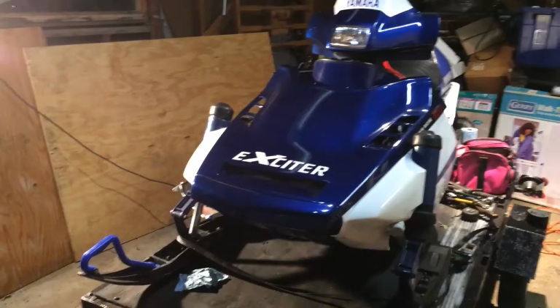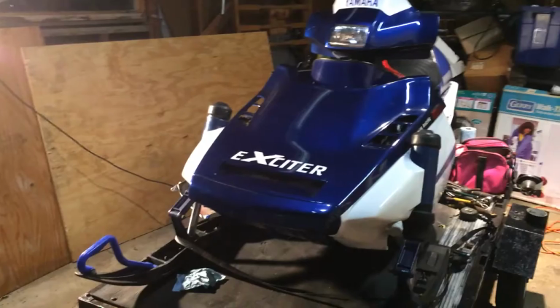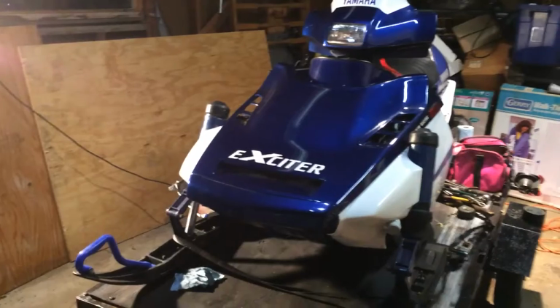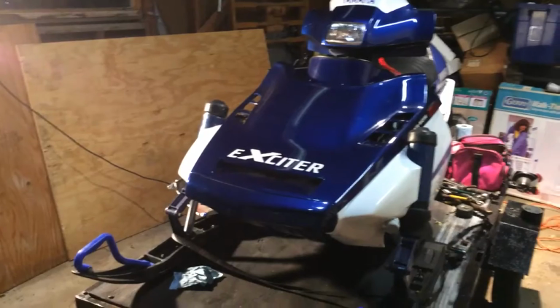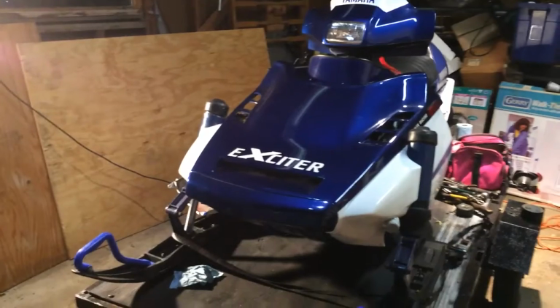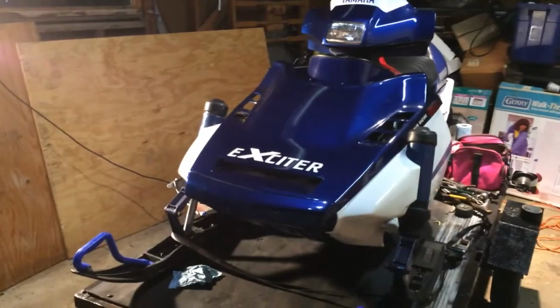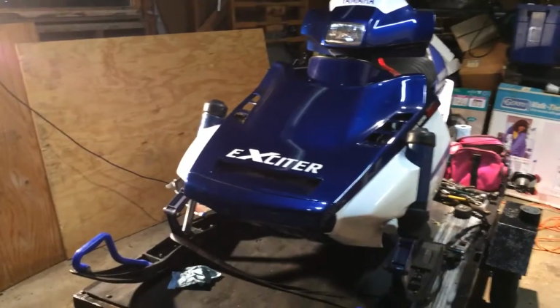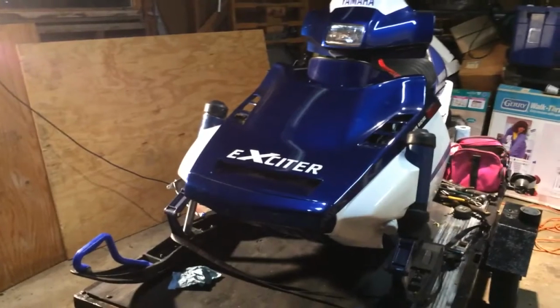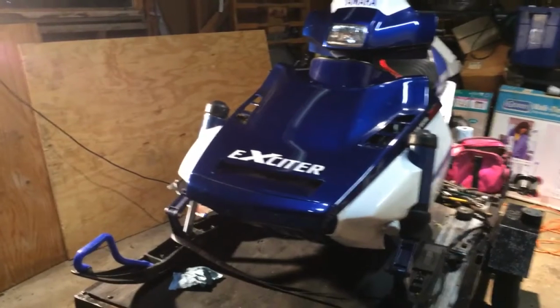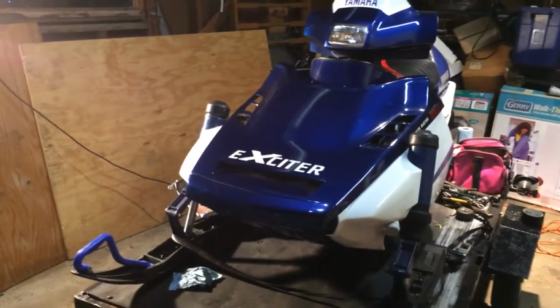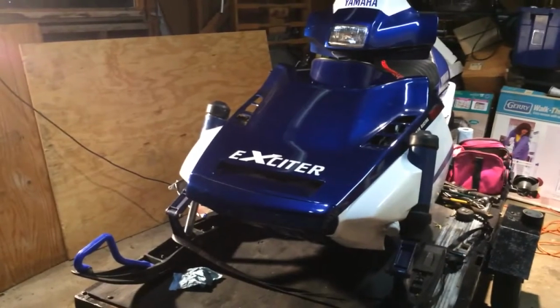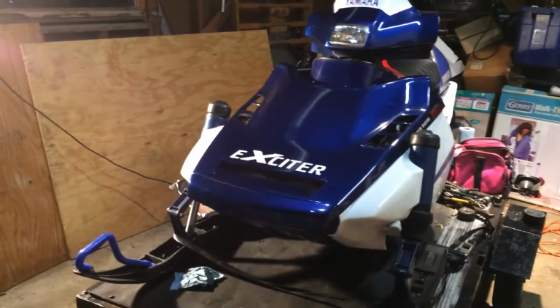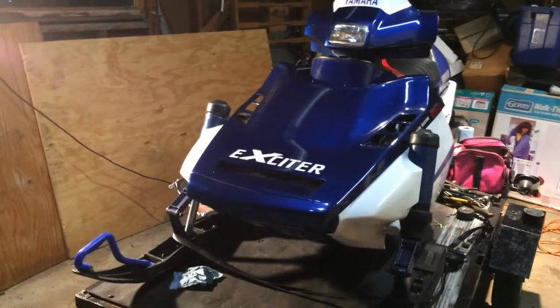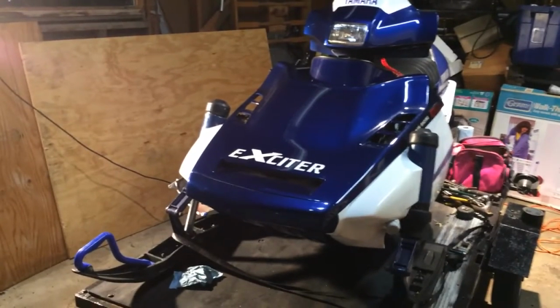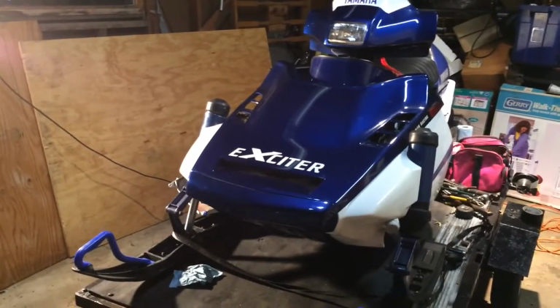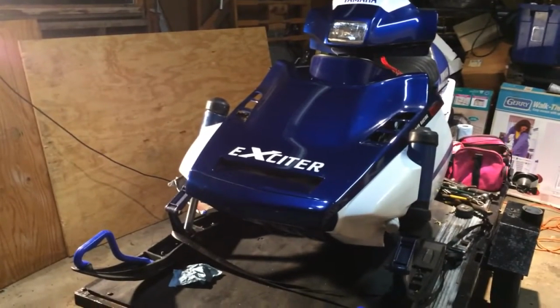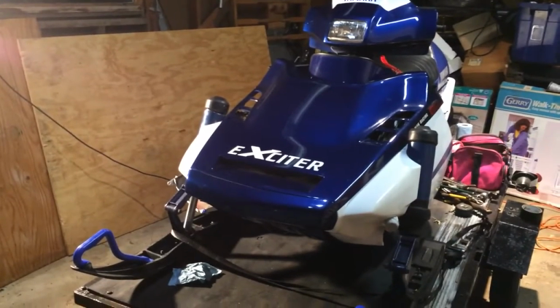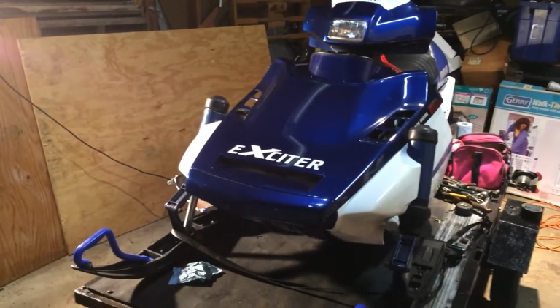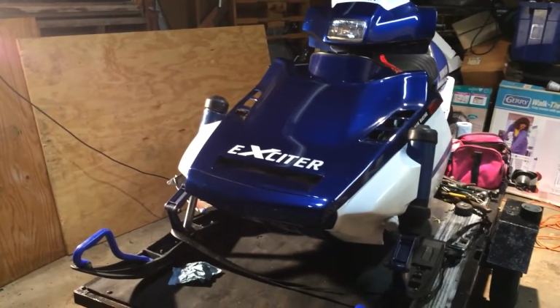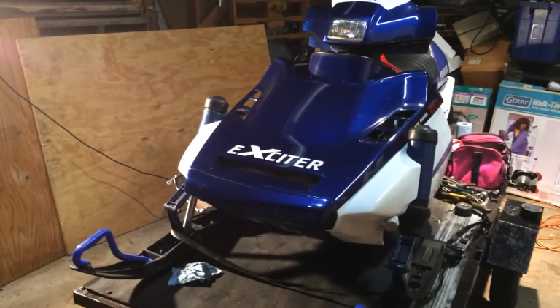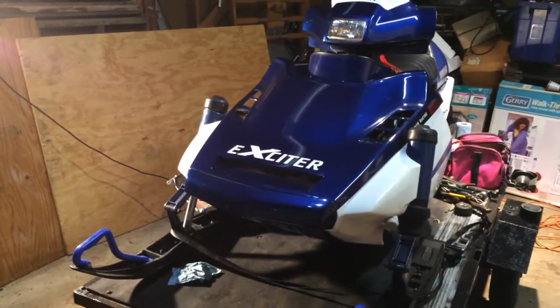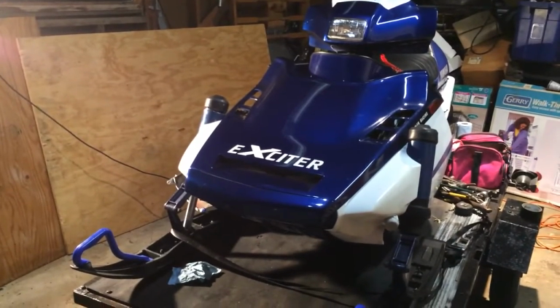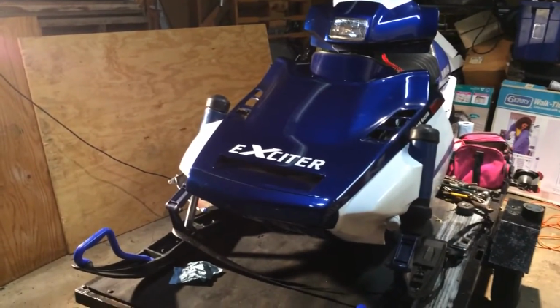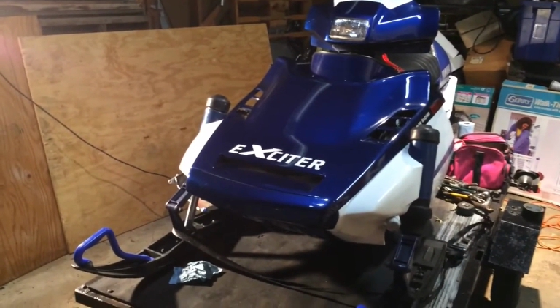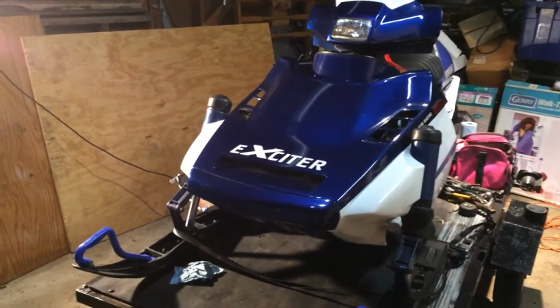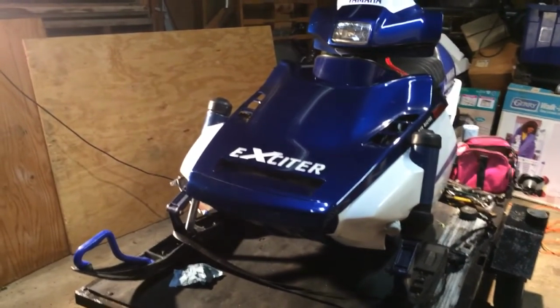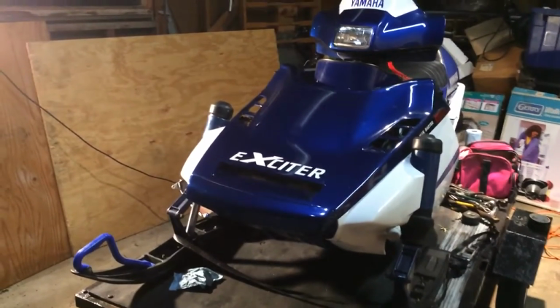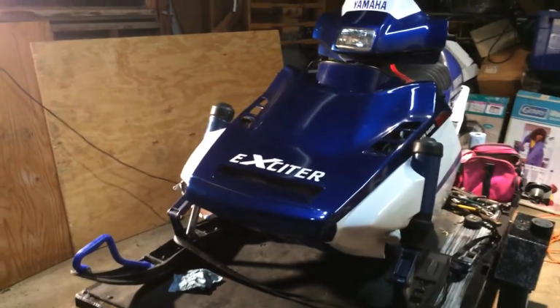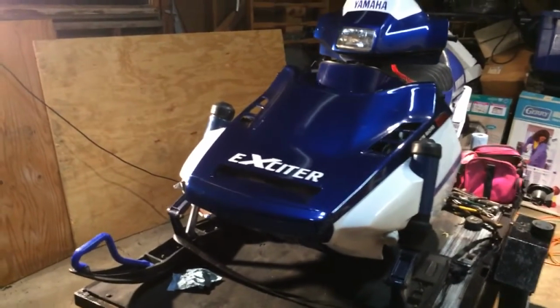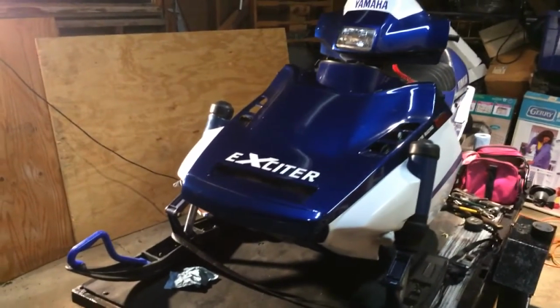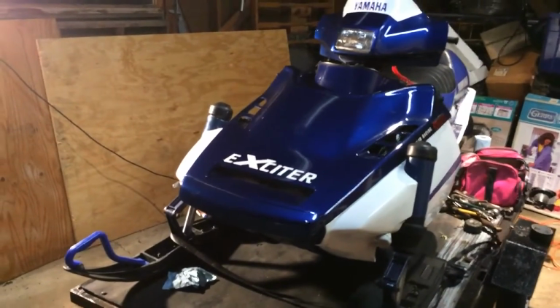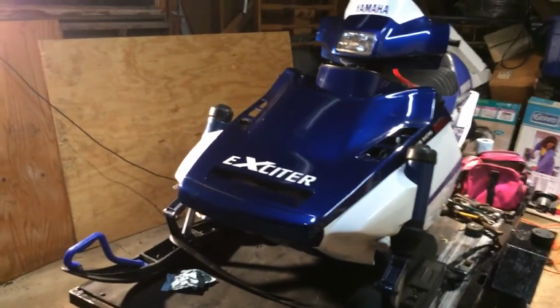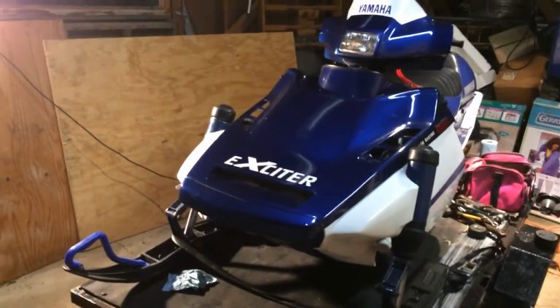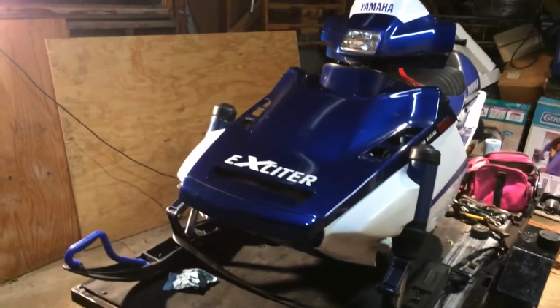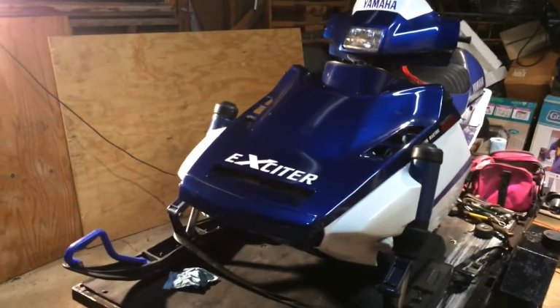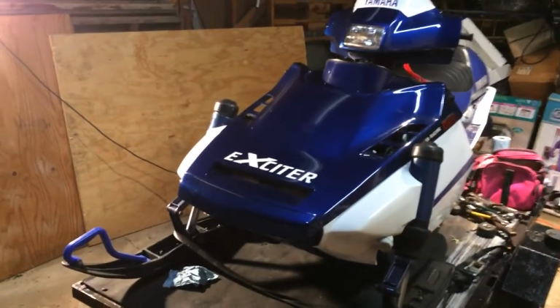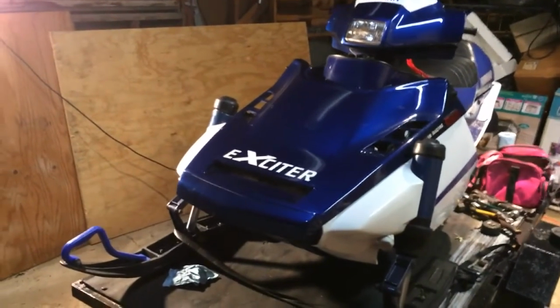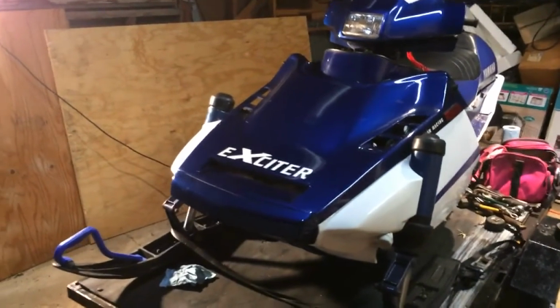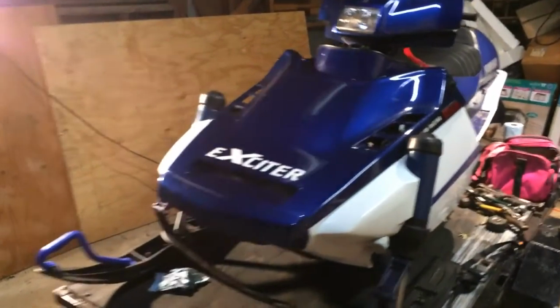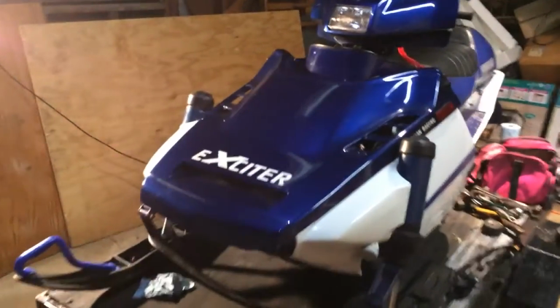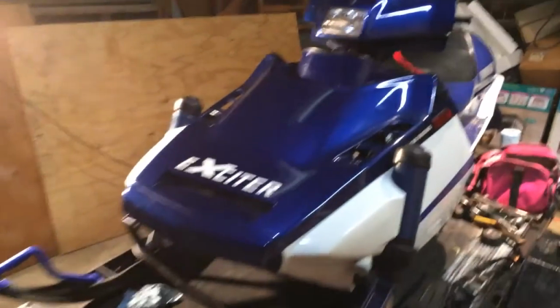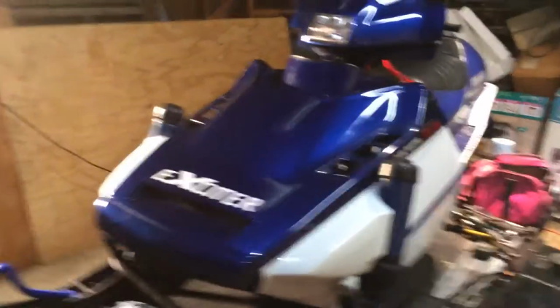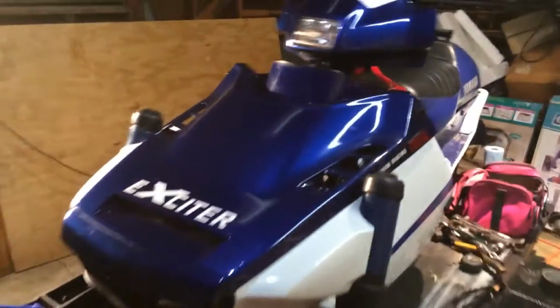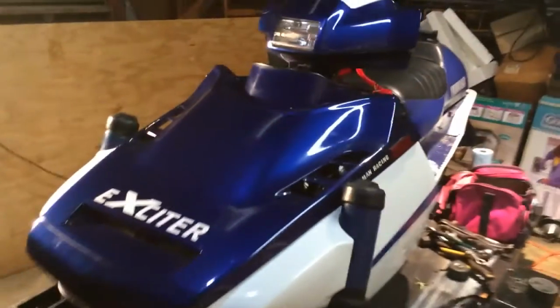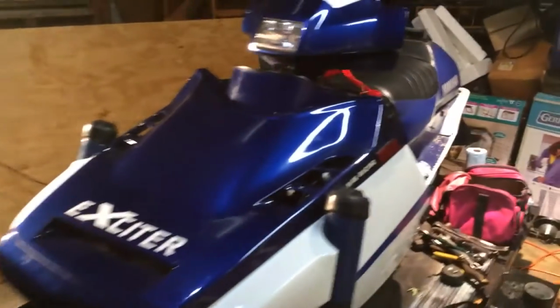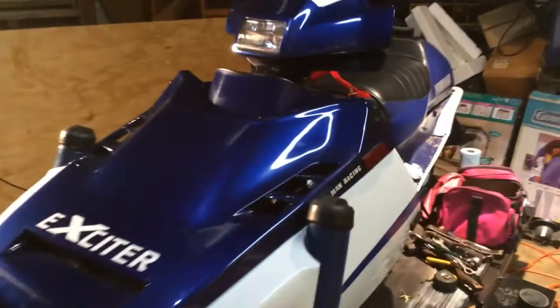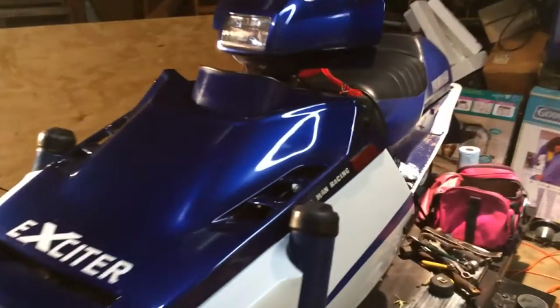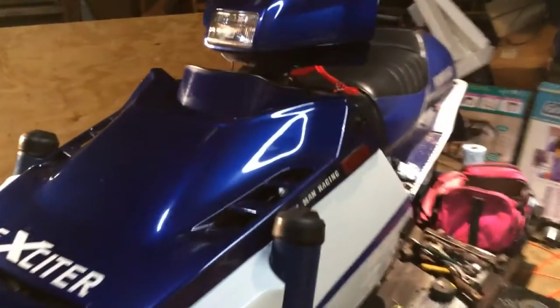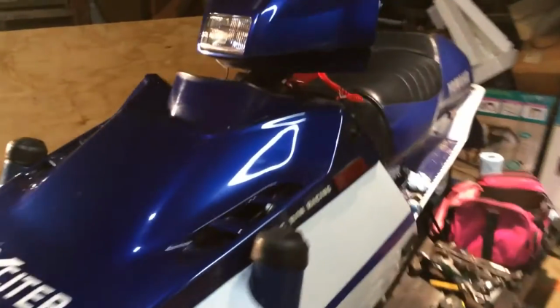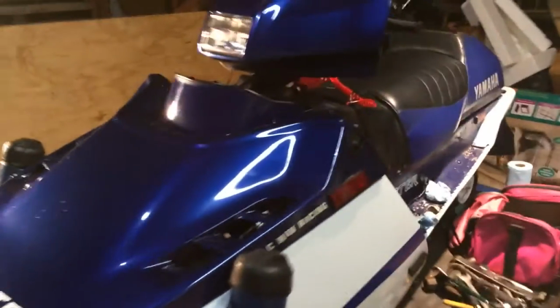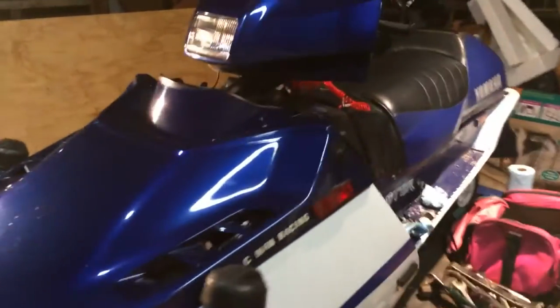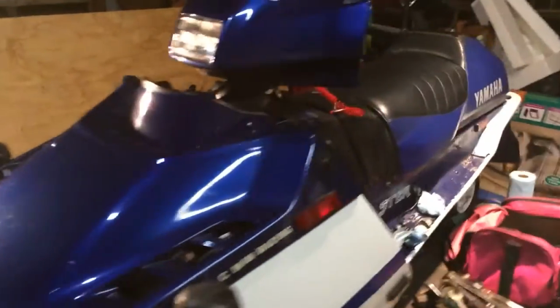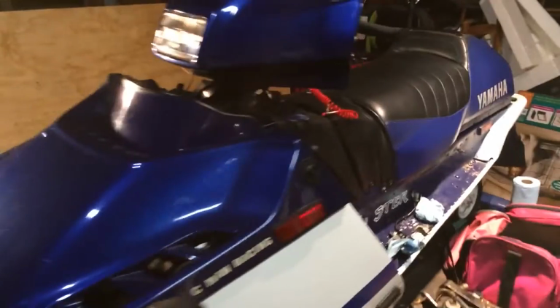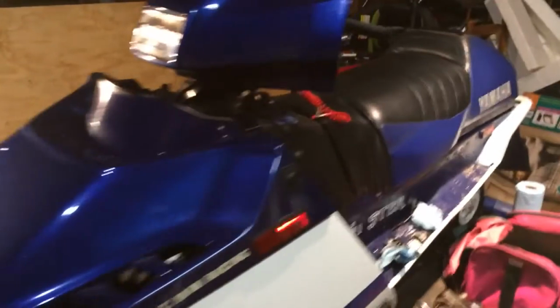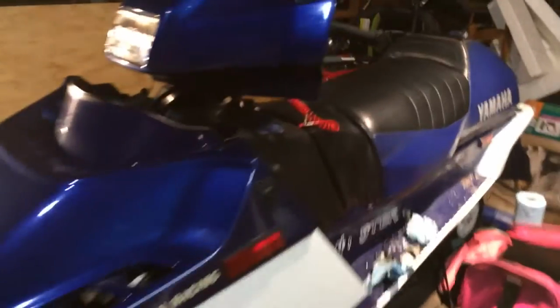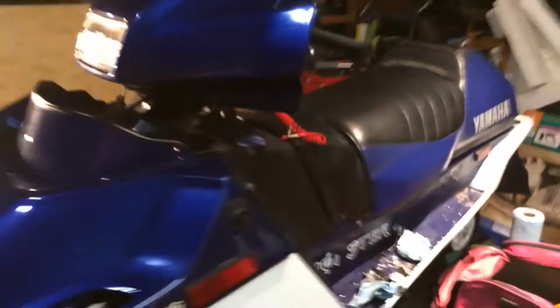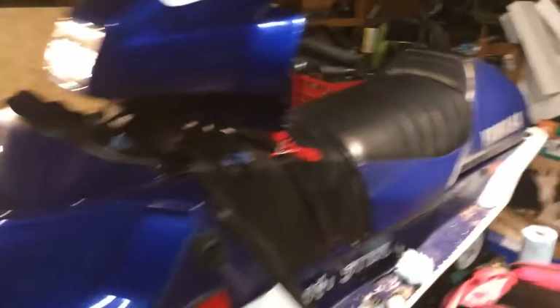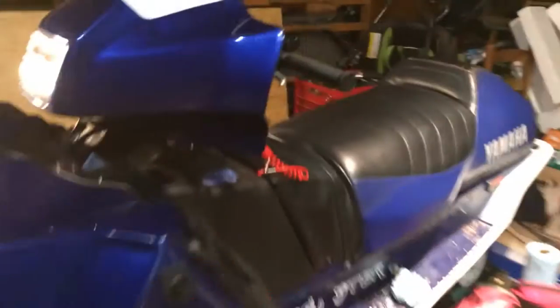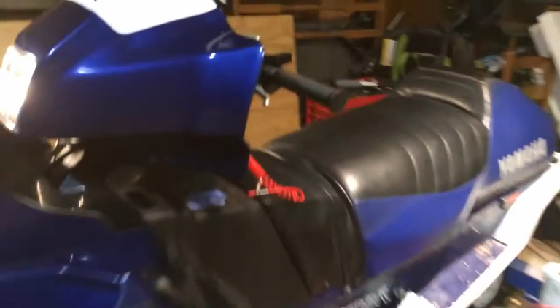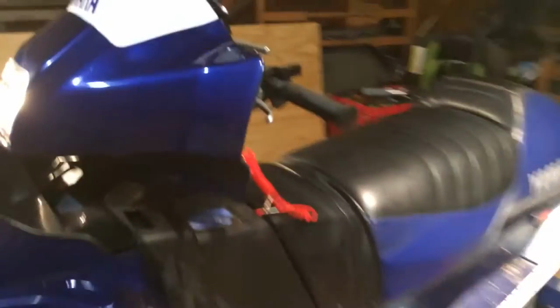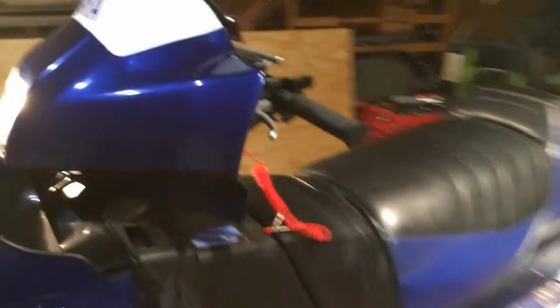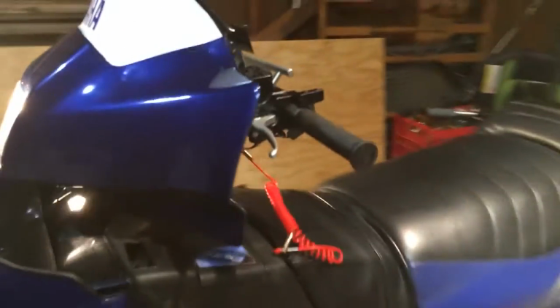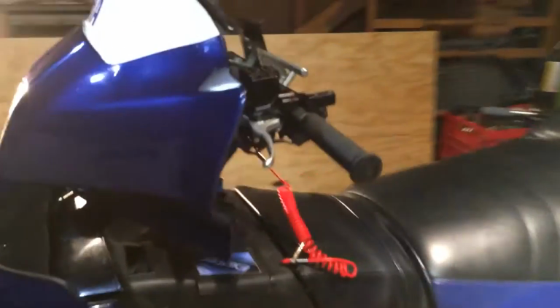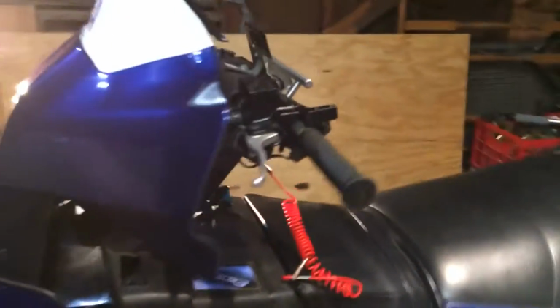Alright, I just got the hydraulic brakes set up on here. I'll show you guys how I got it done.